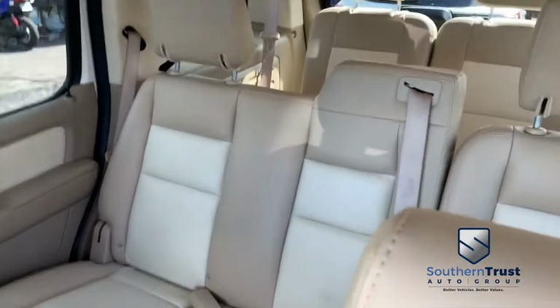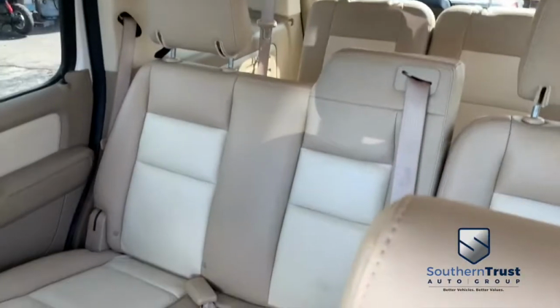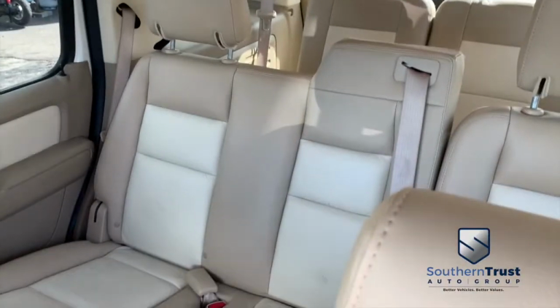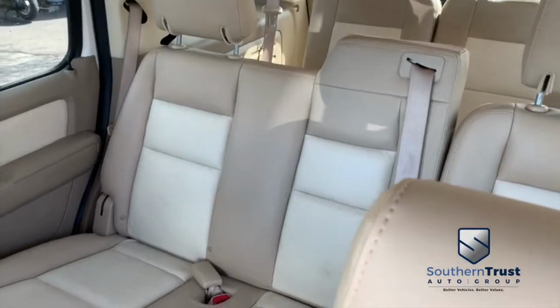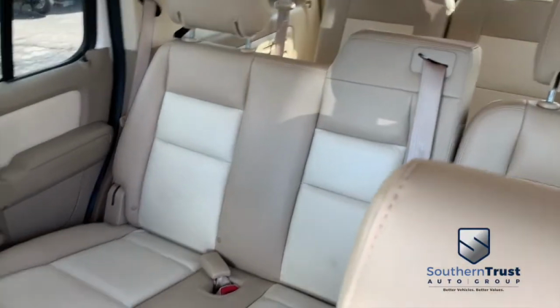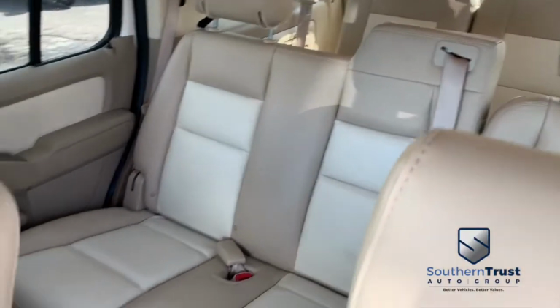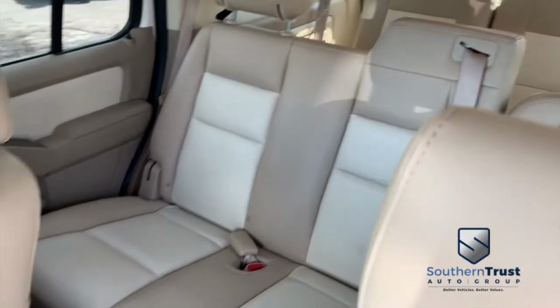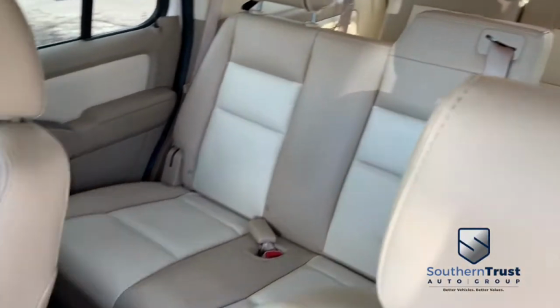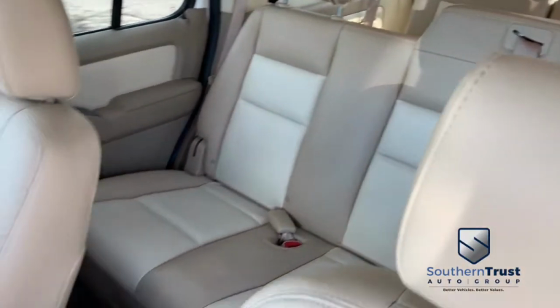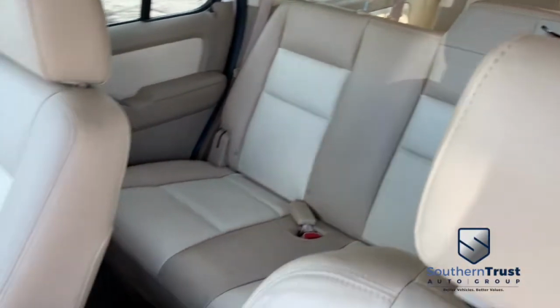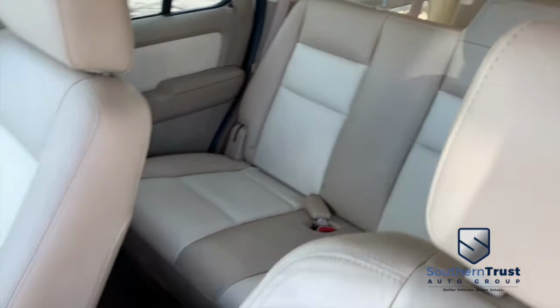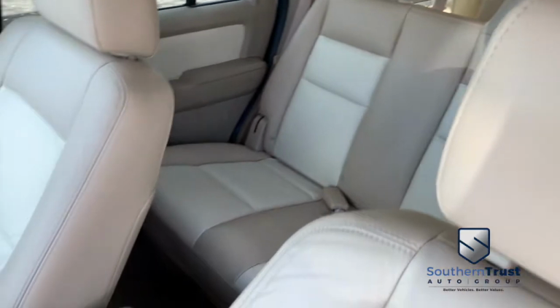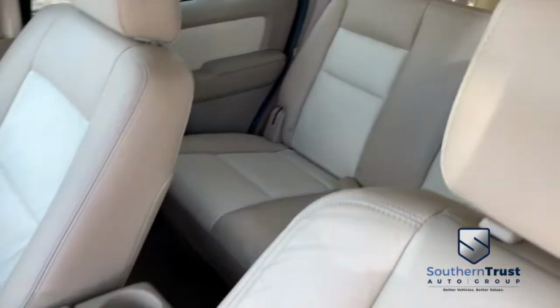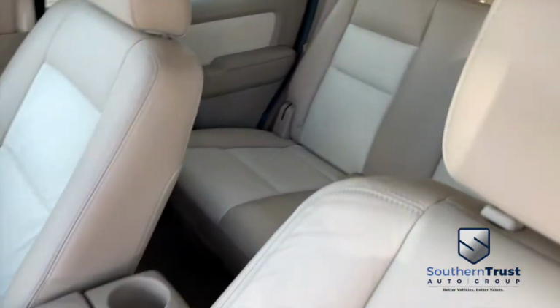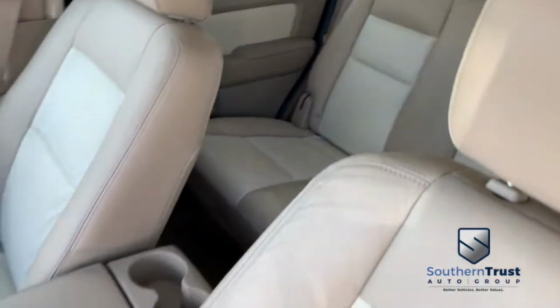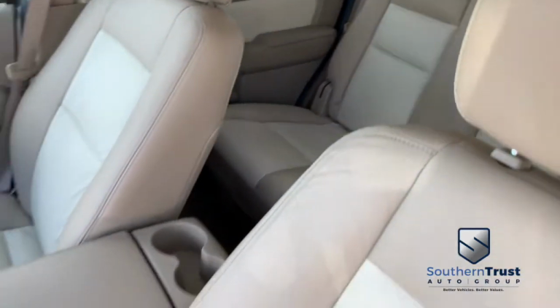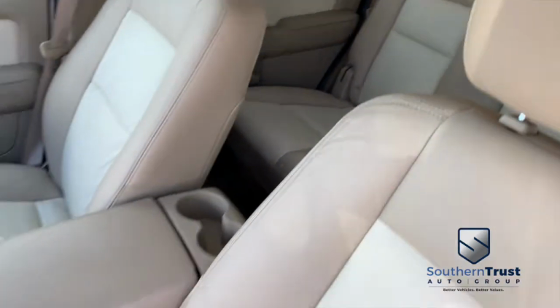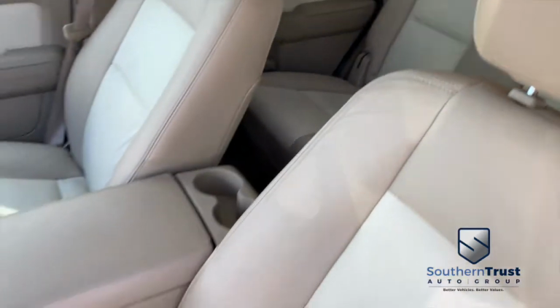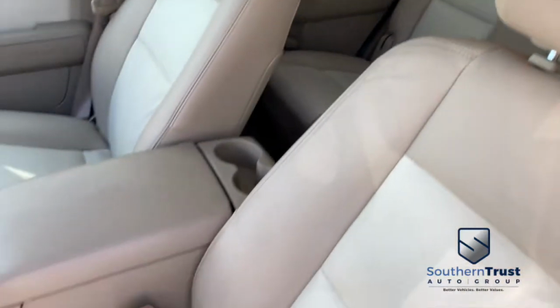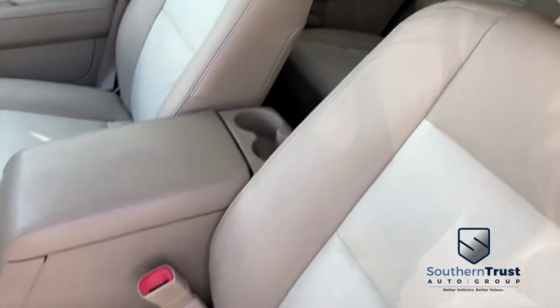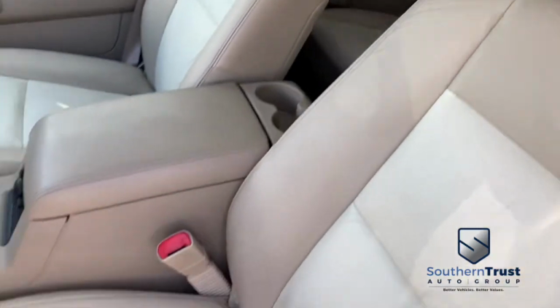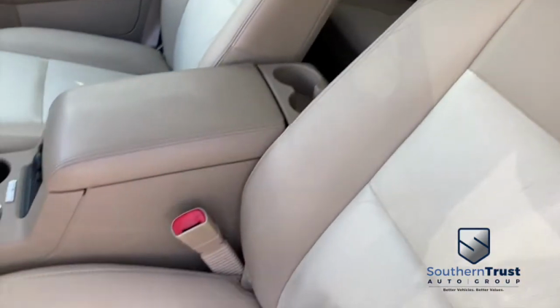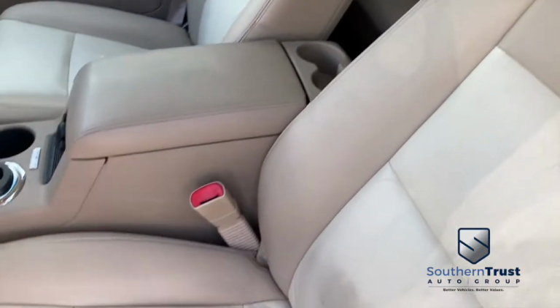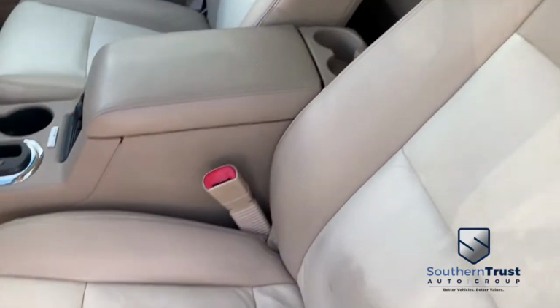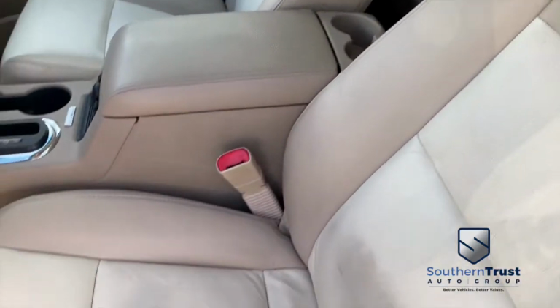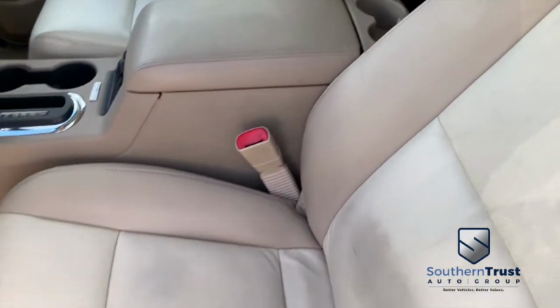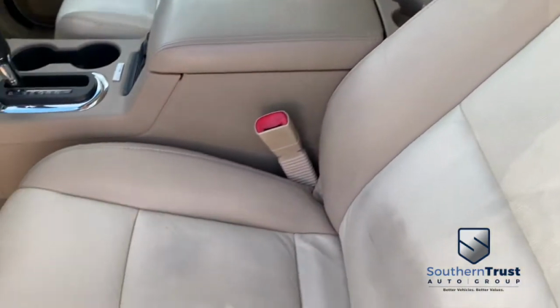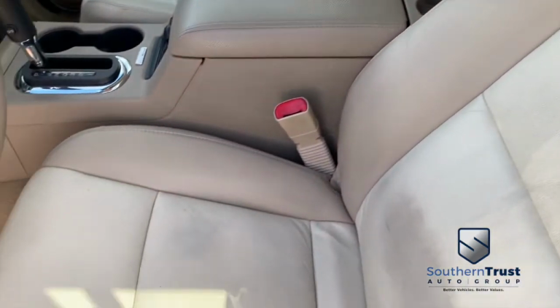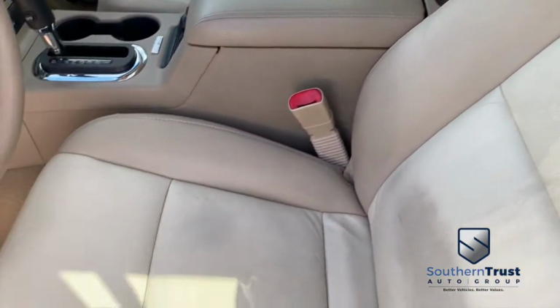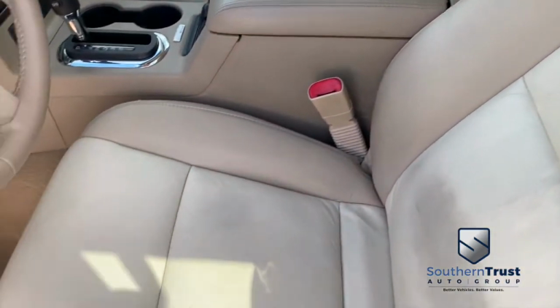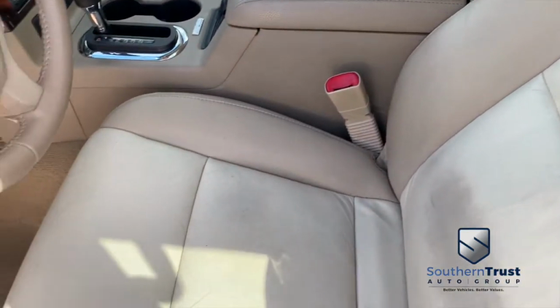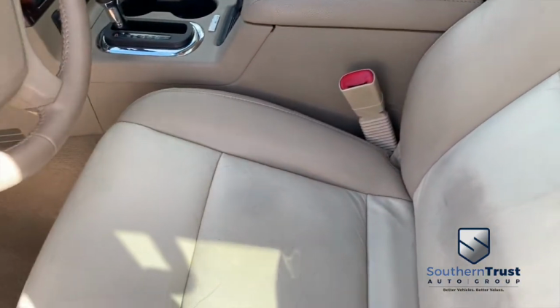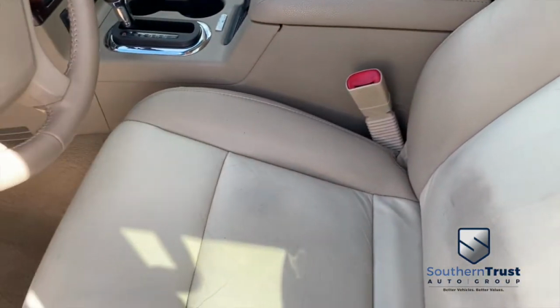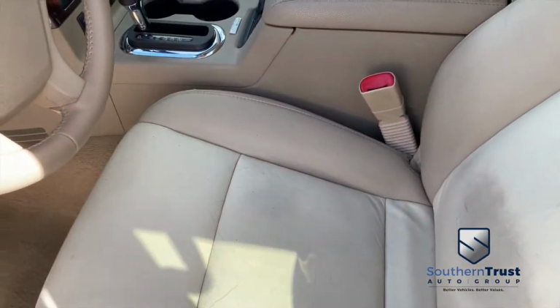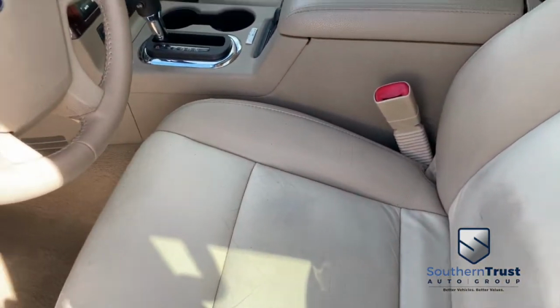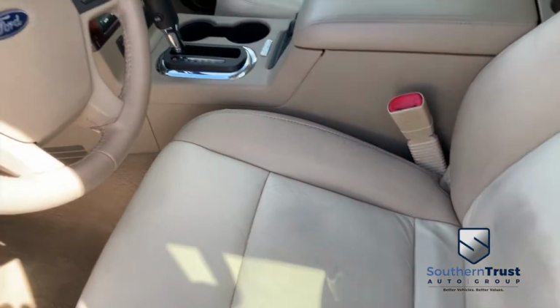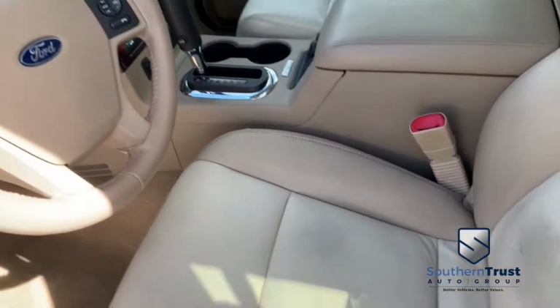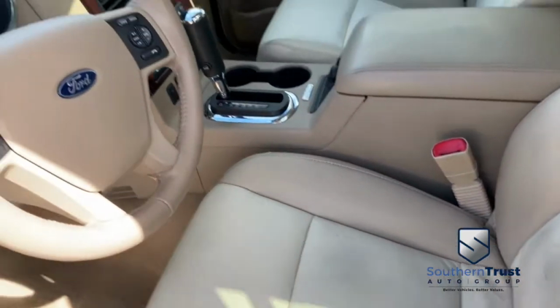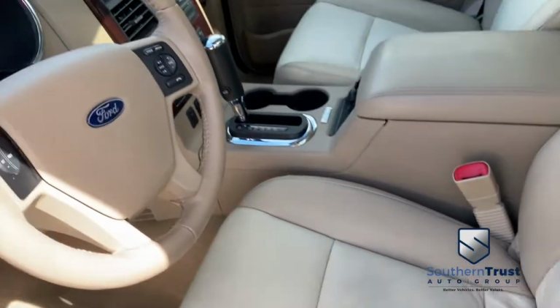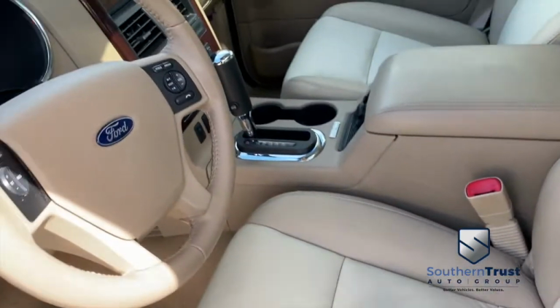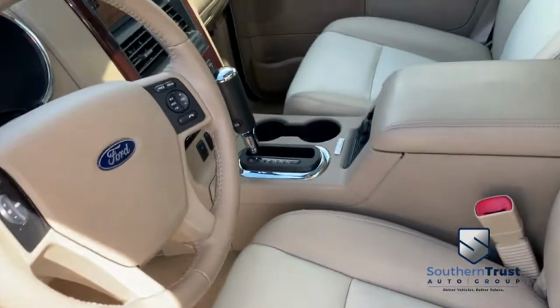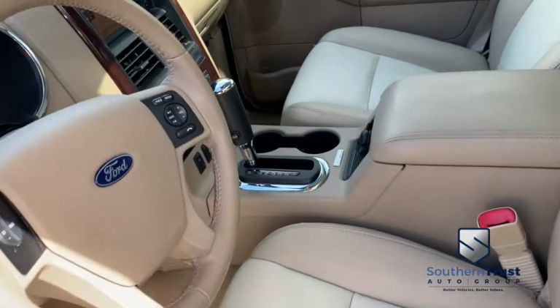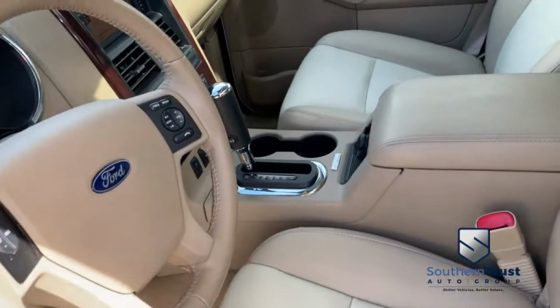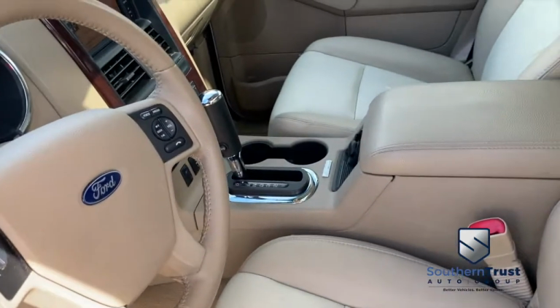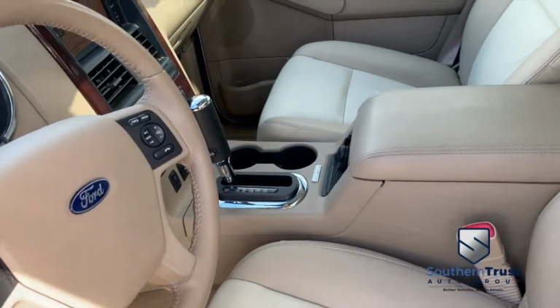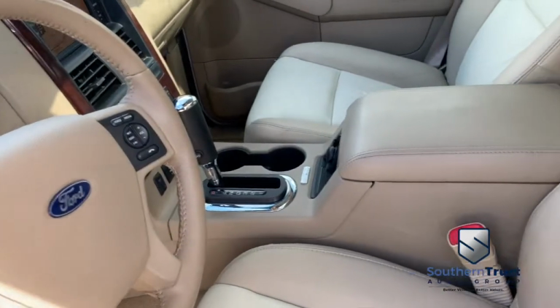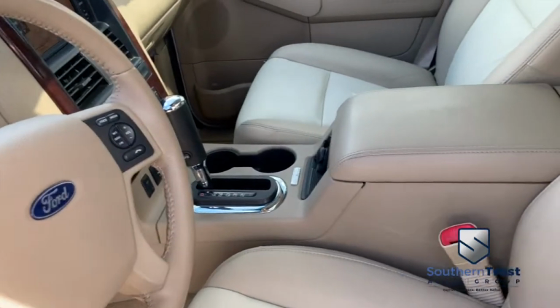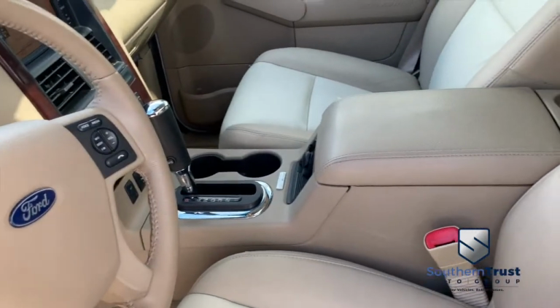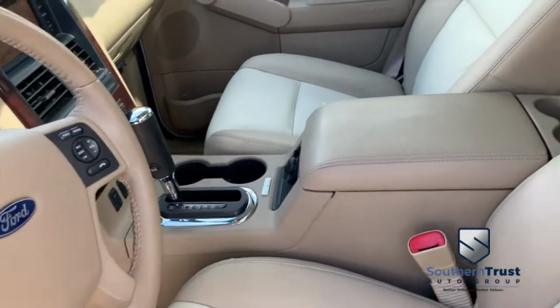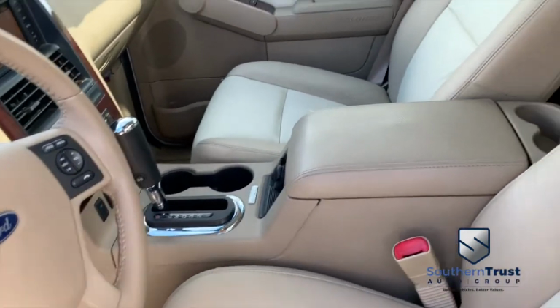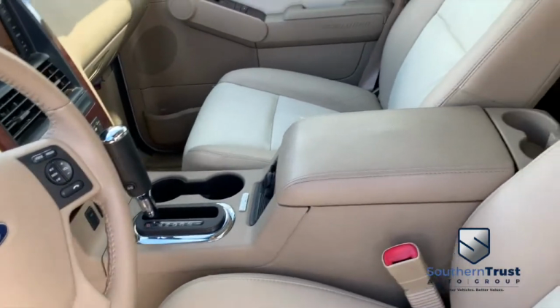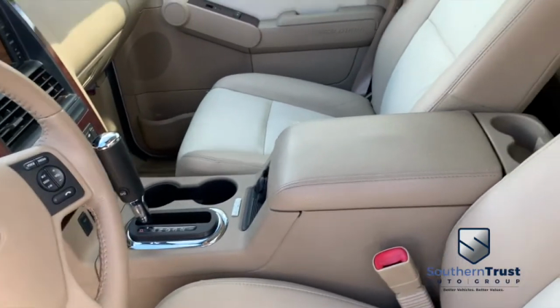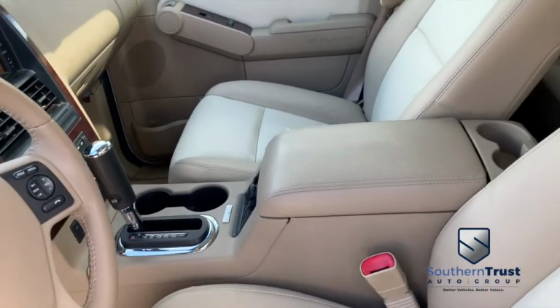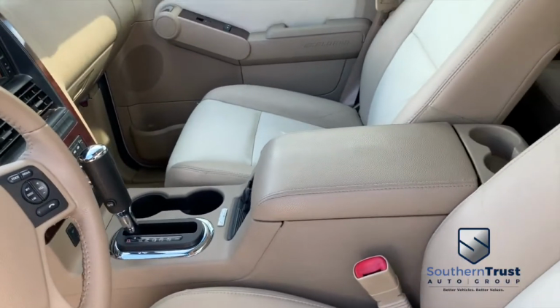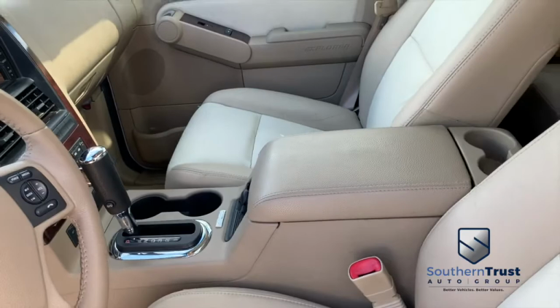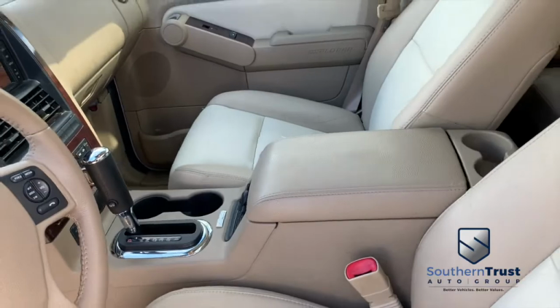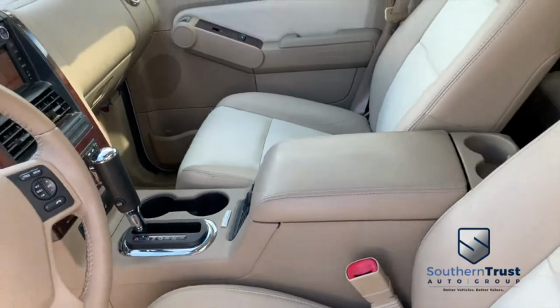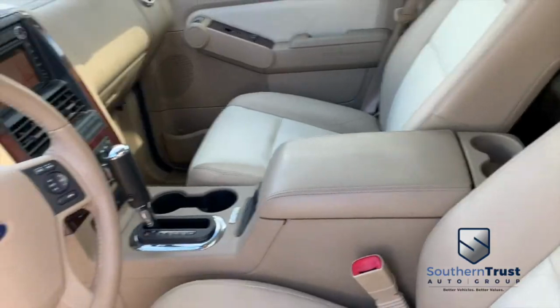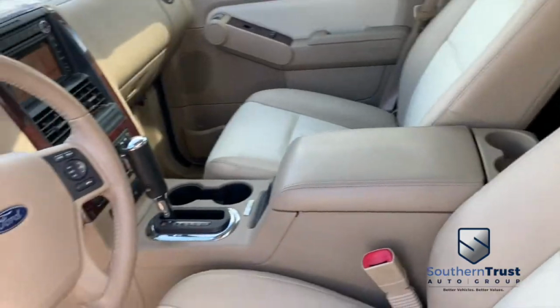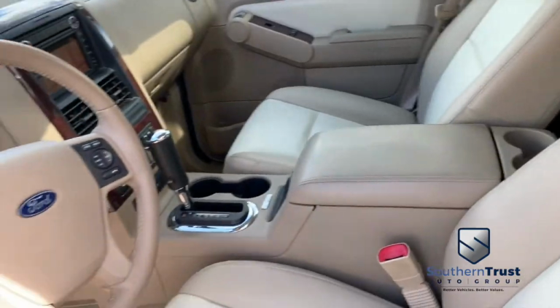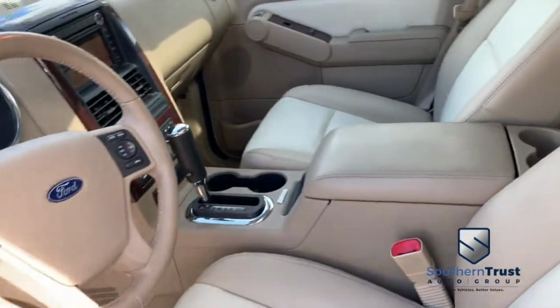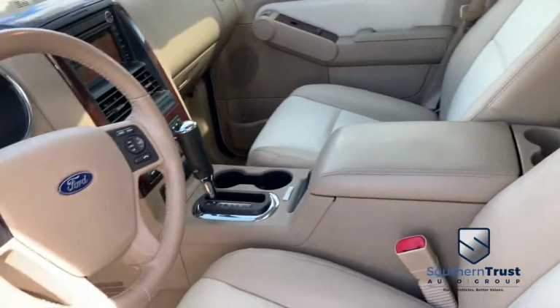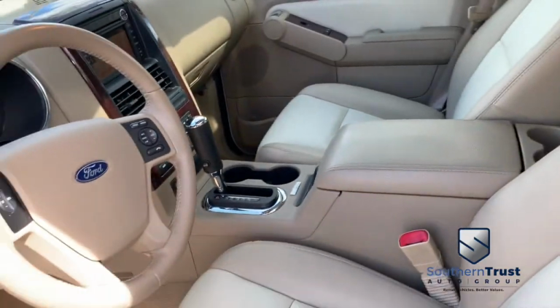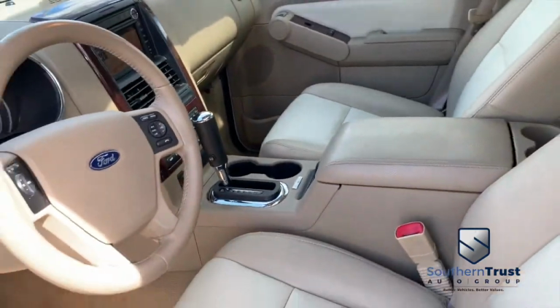Almost 13 years old, 106,000 miles — slightly below average. Looks absolutely phenomenal in here. It's gorgeous. Absolutely amazing.